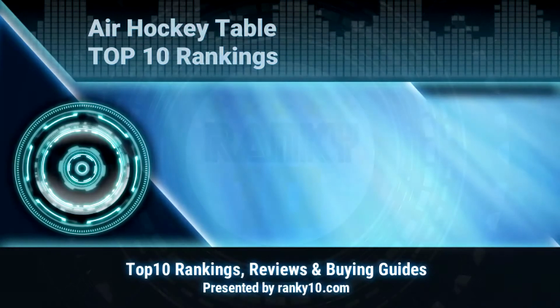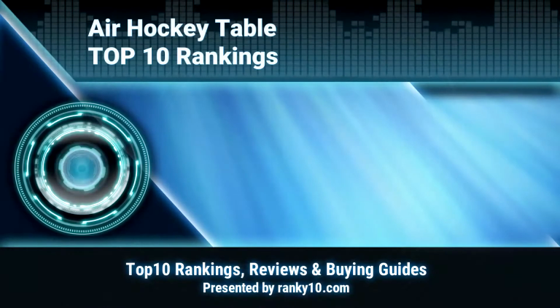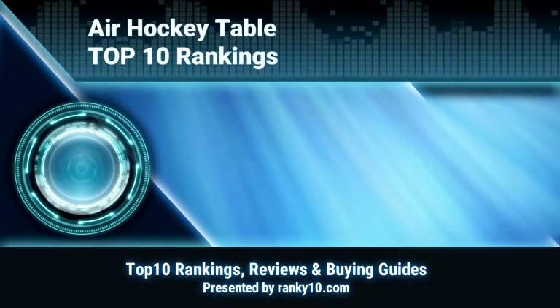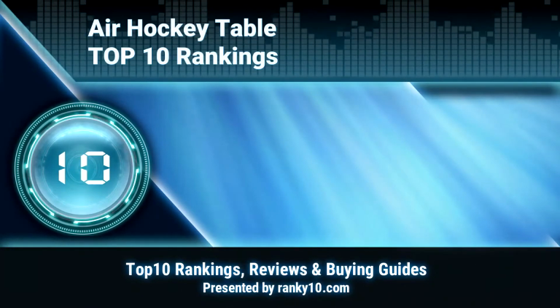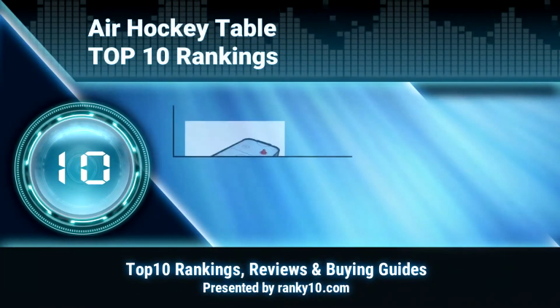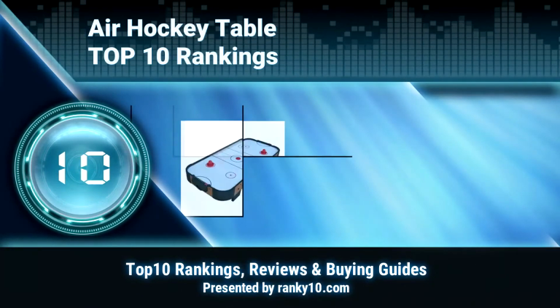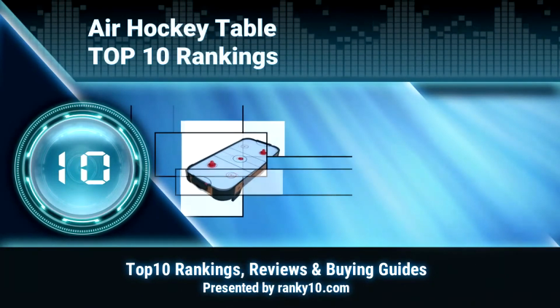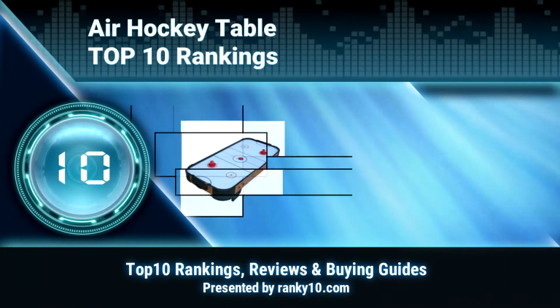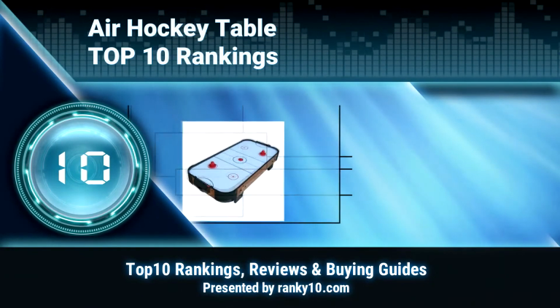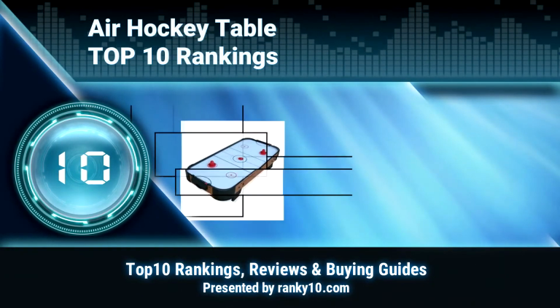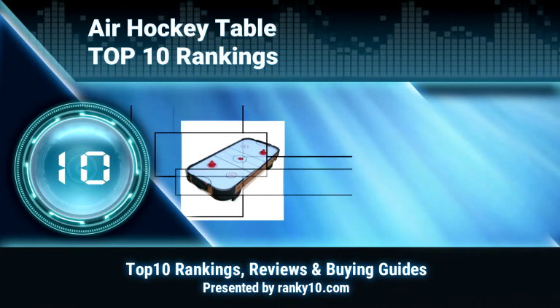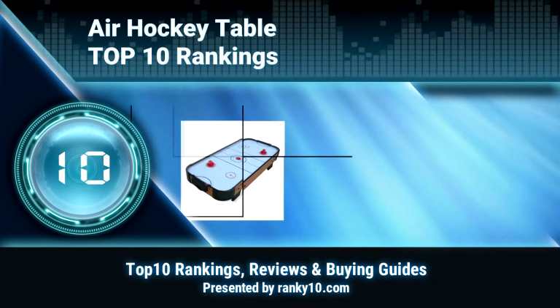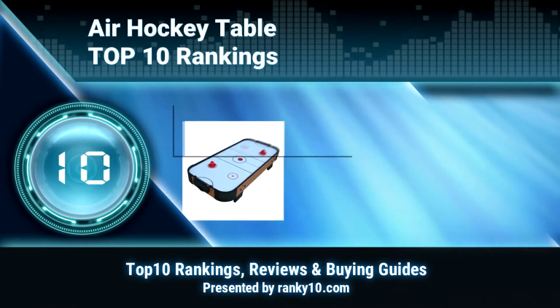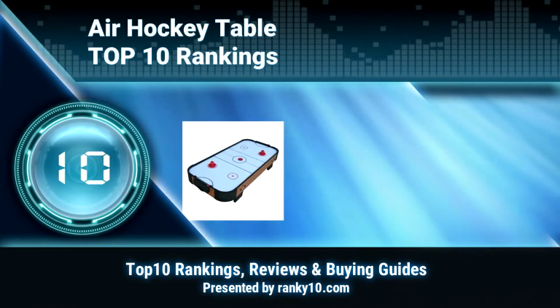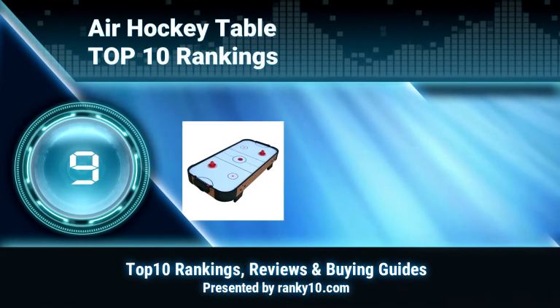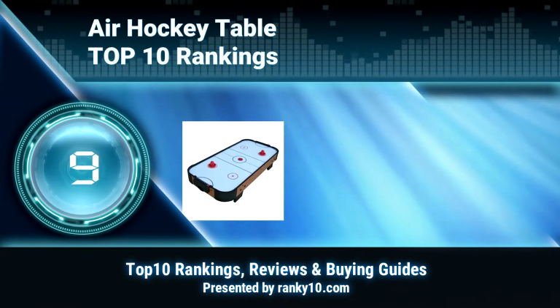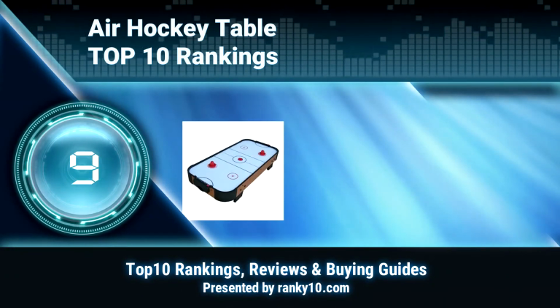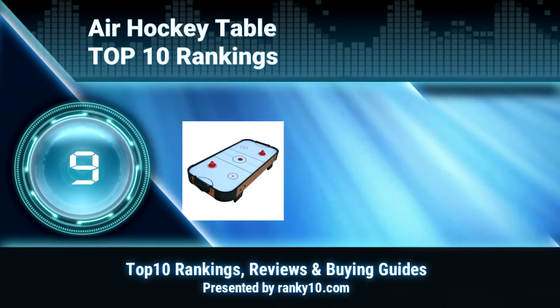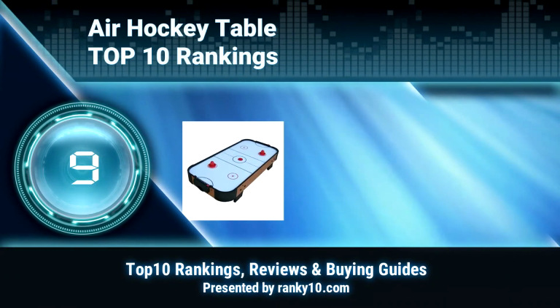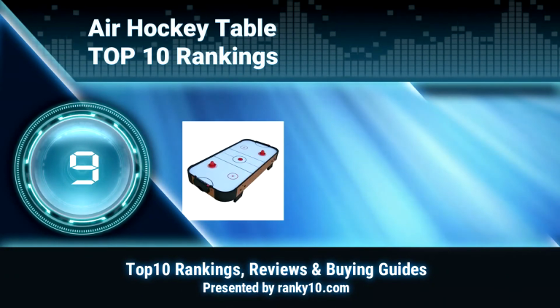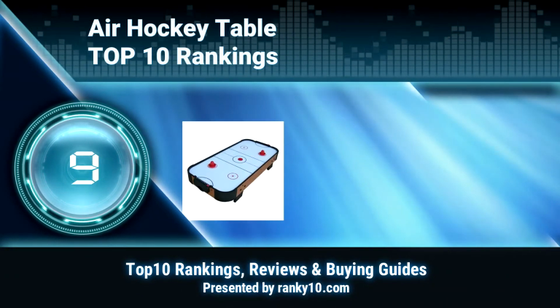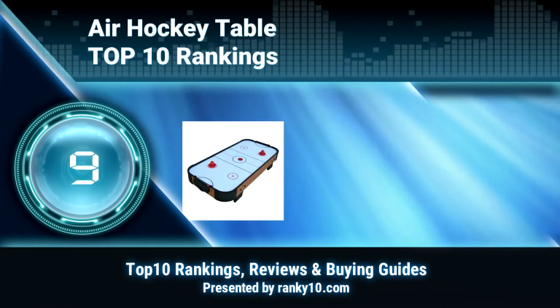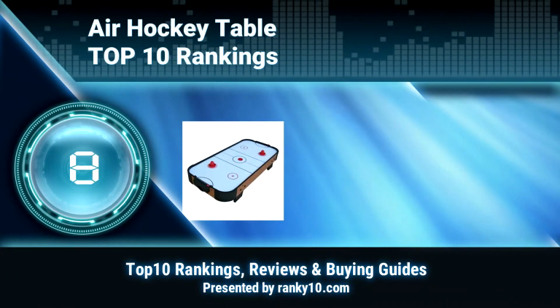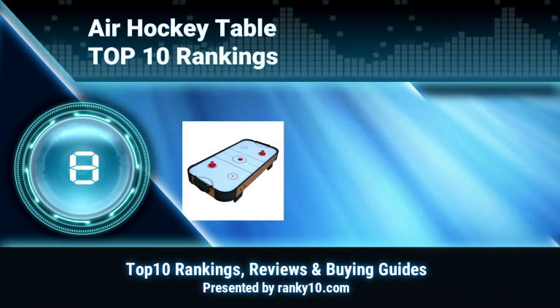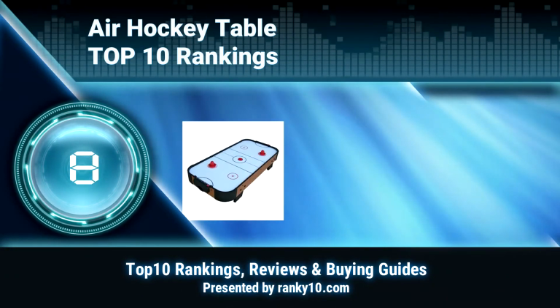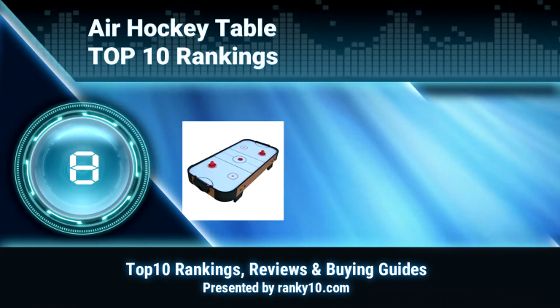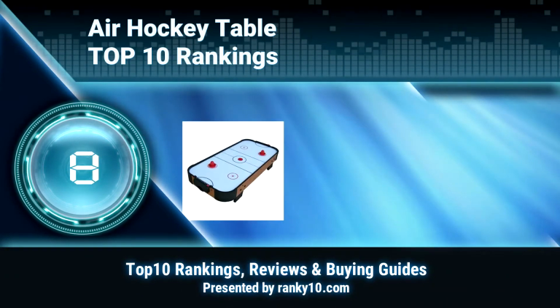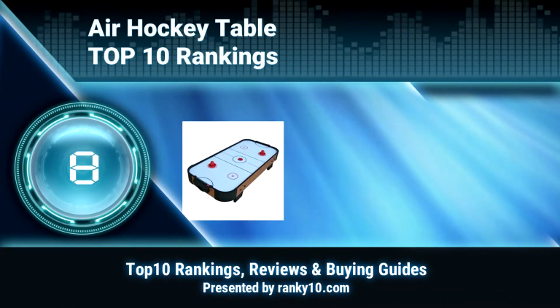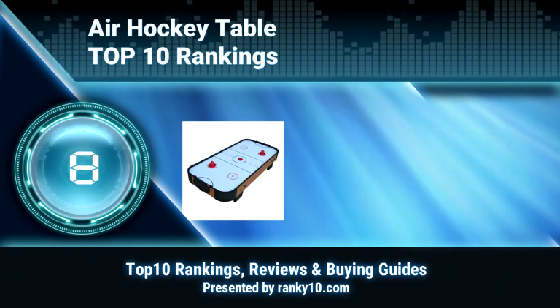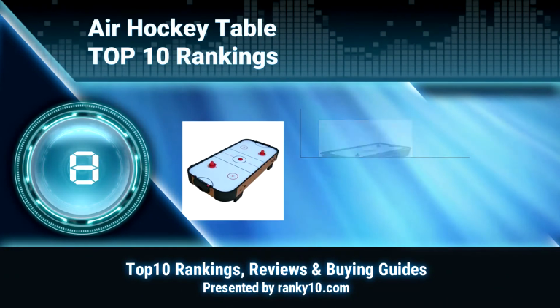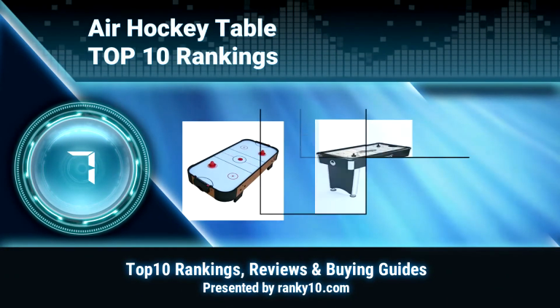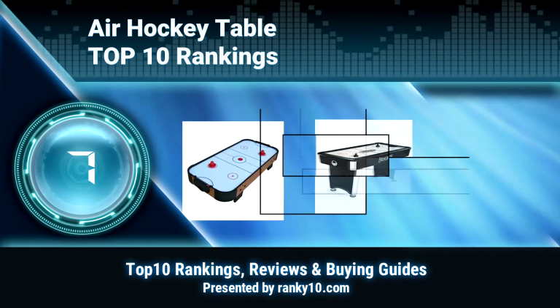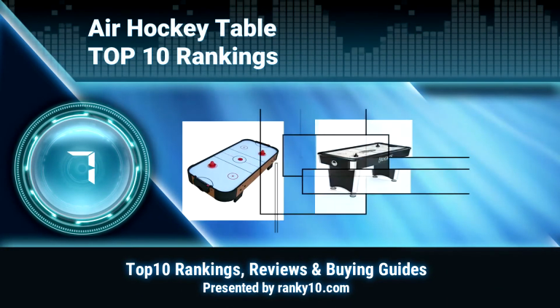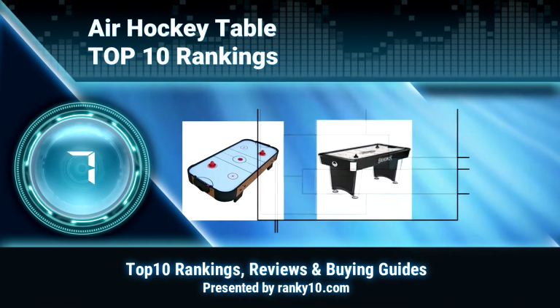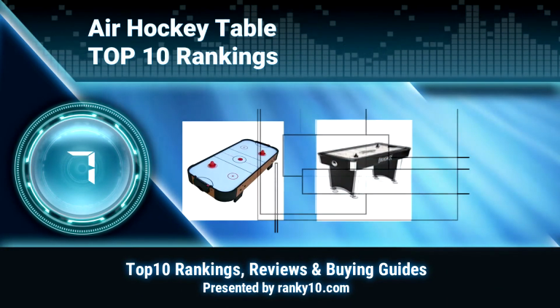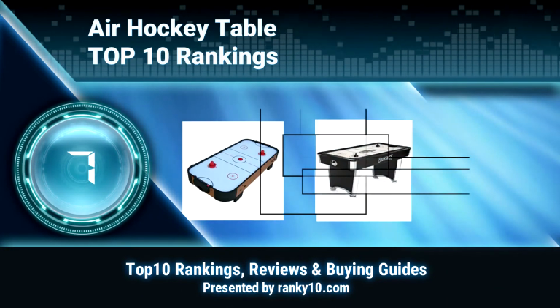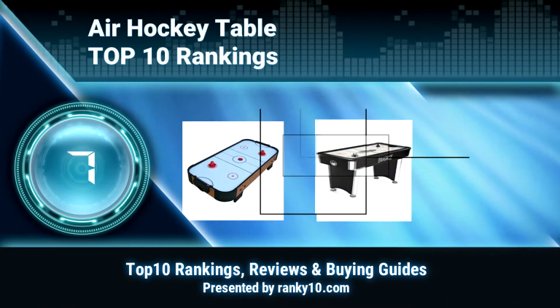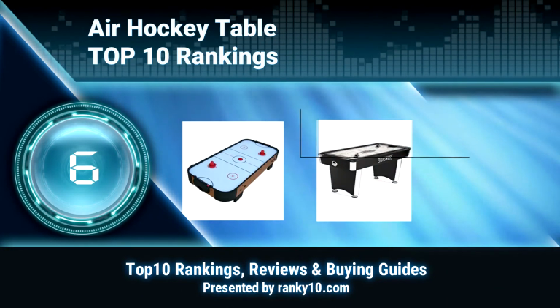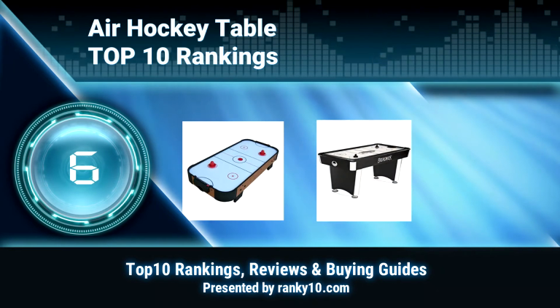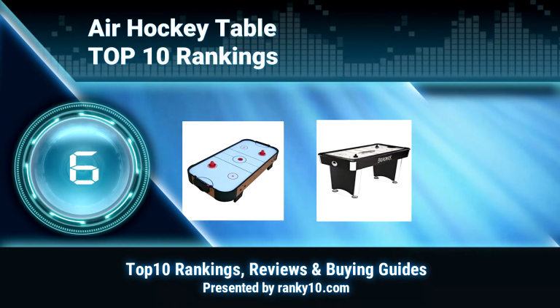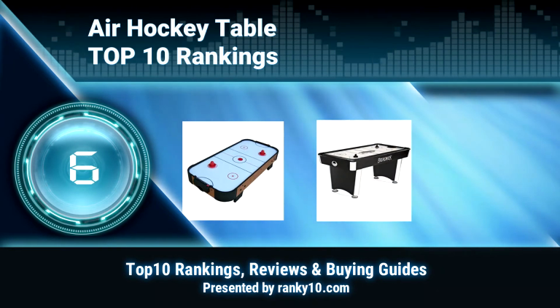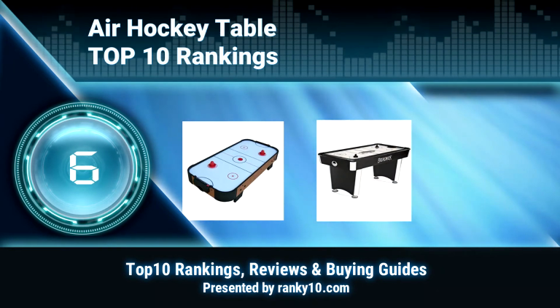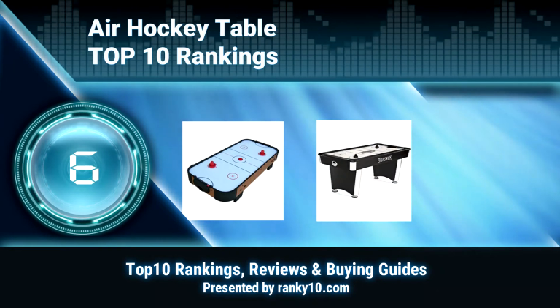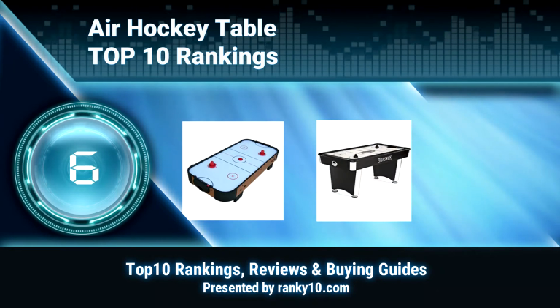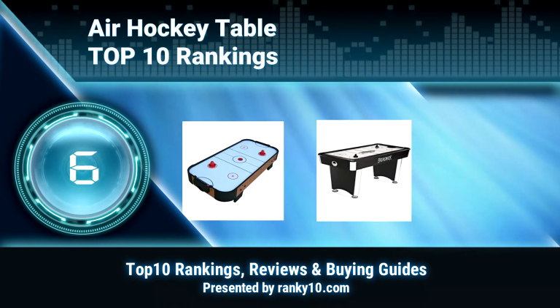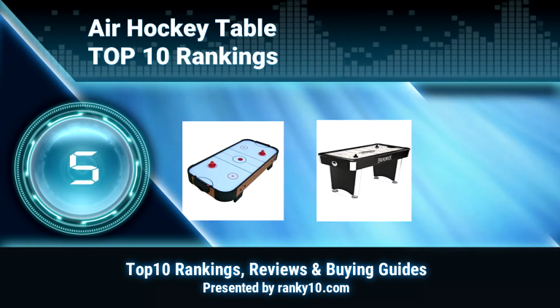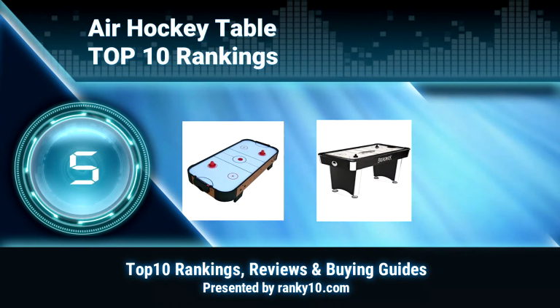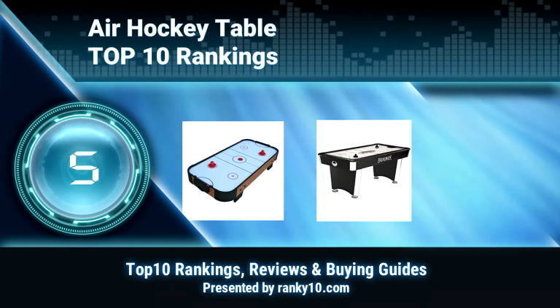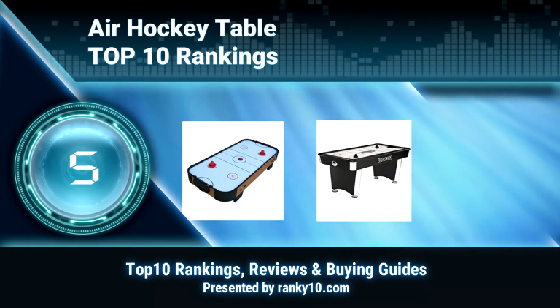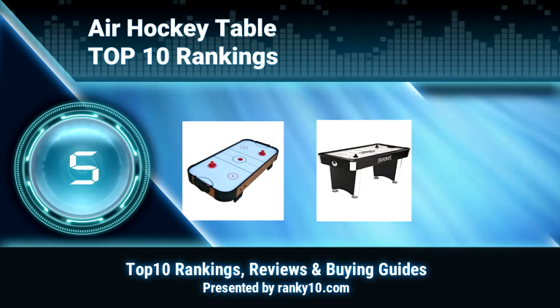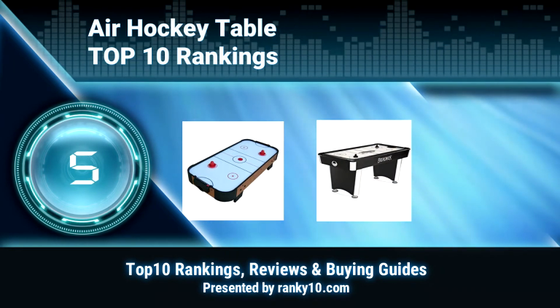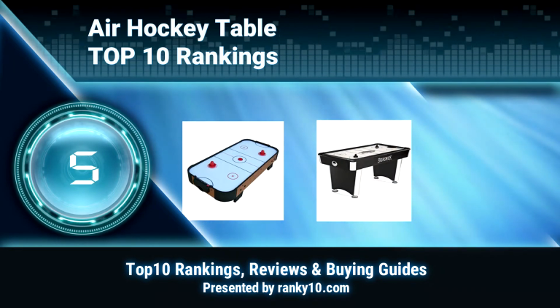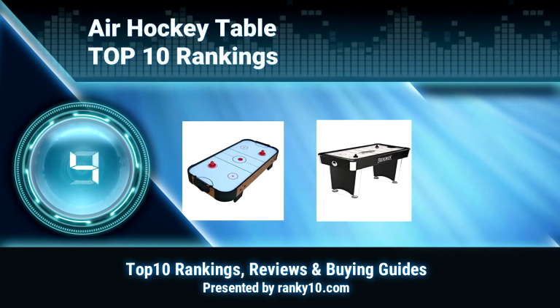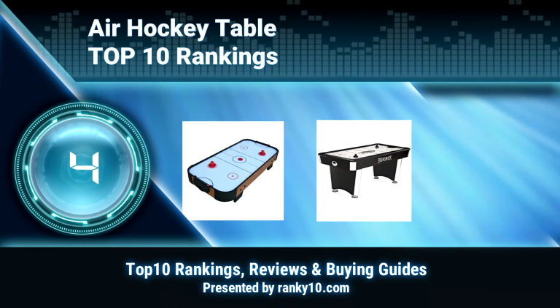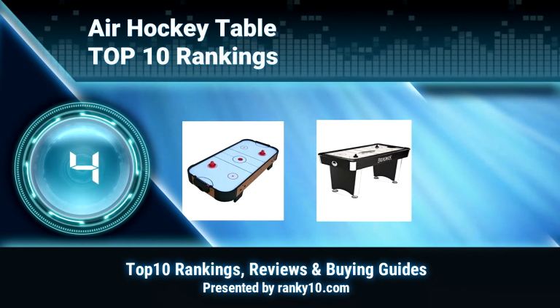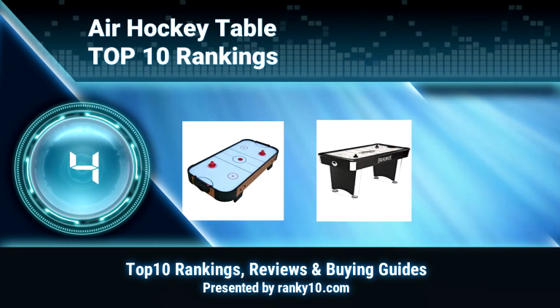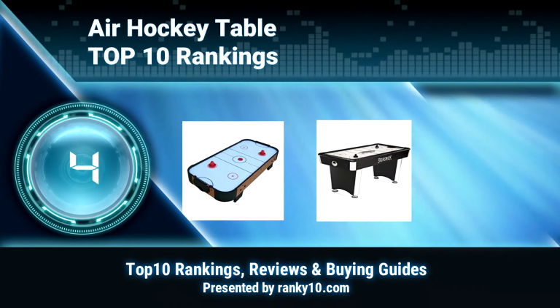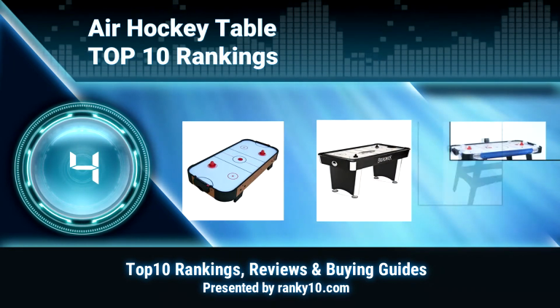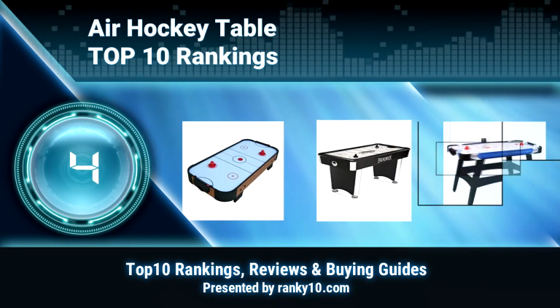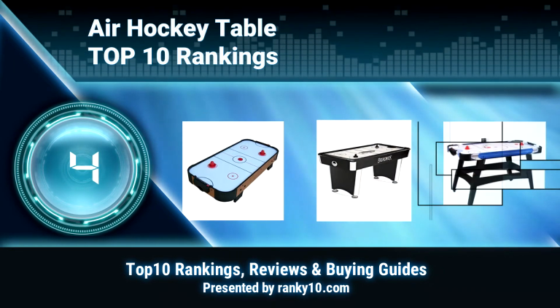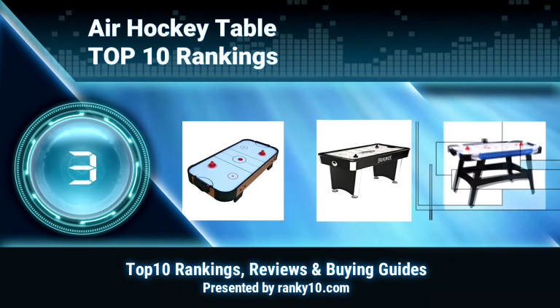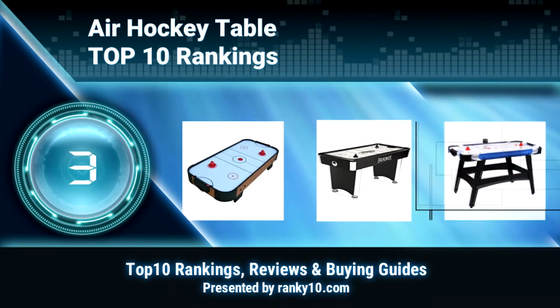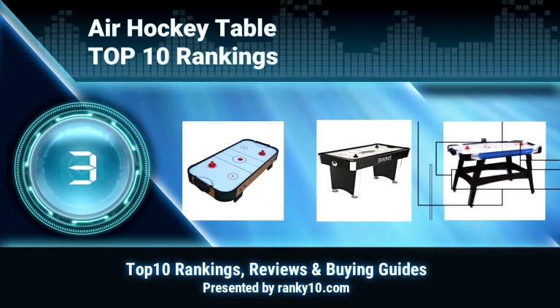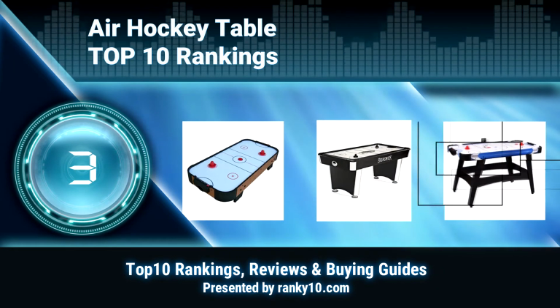Welcome to Ranky 10 Video Rankings. We announce the Top 10 Rankings of Air Hockey Tables. Let's get started.